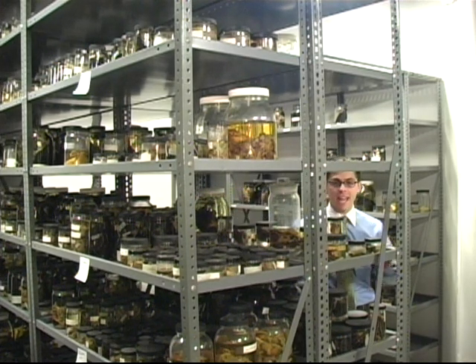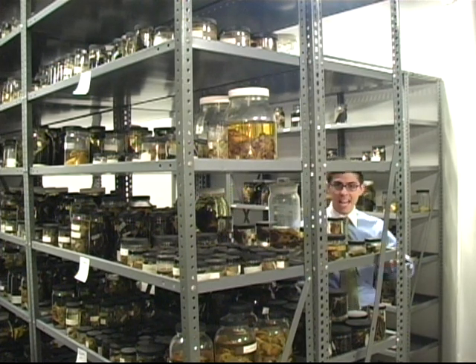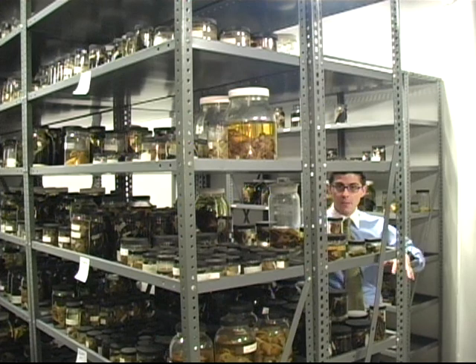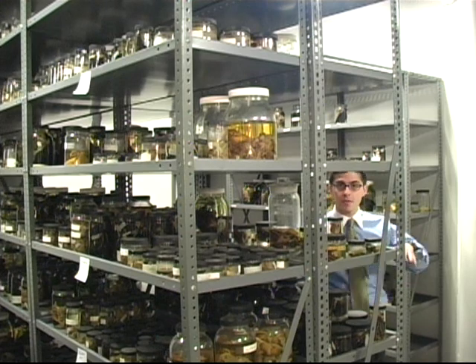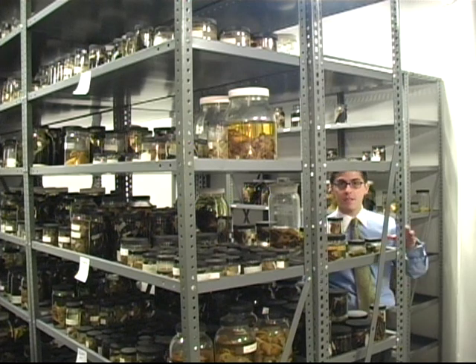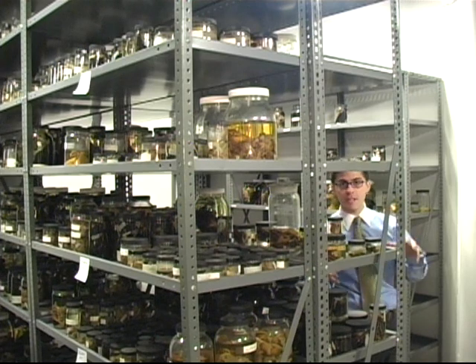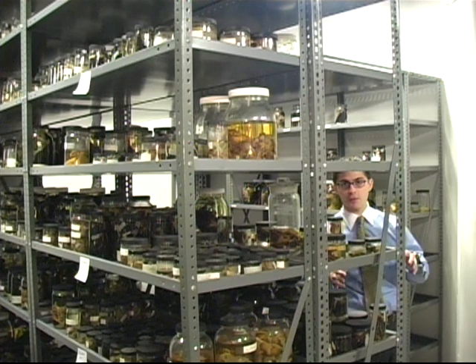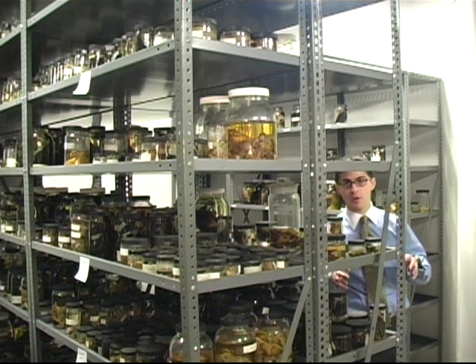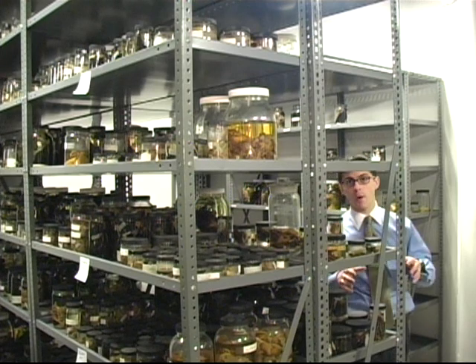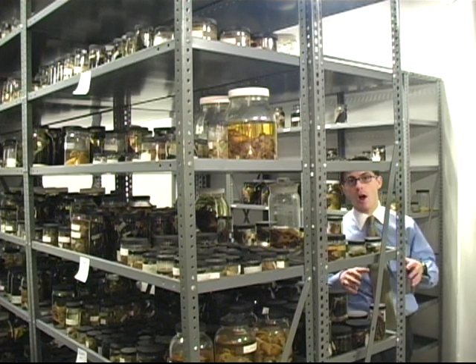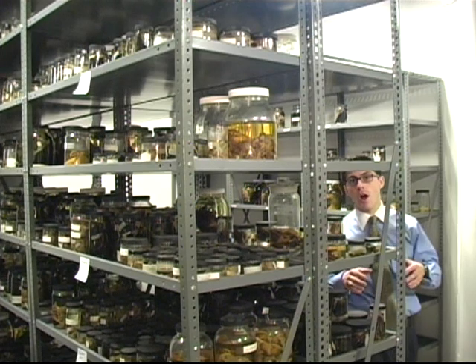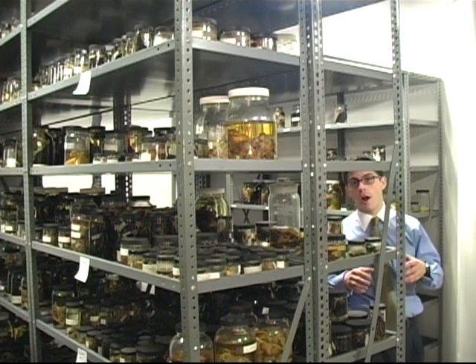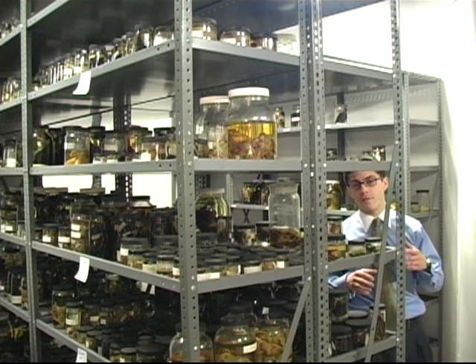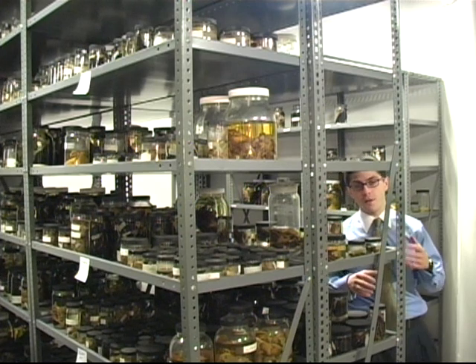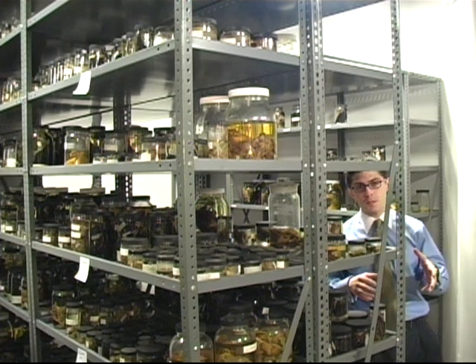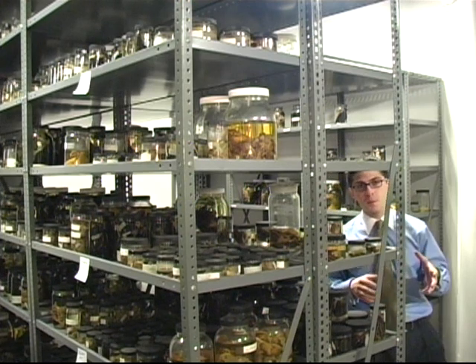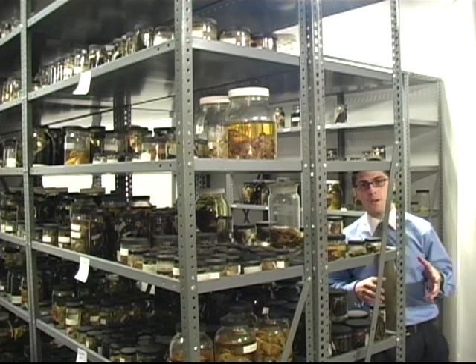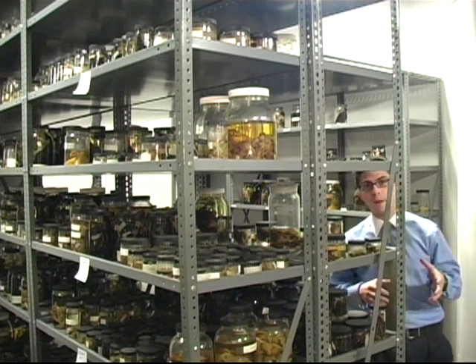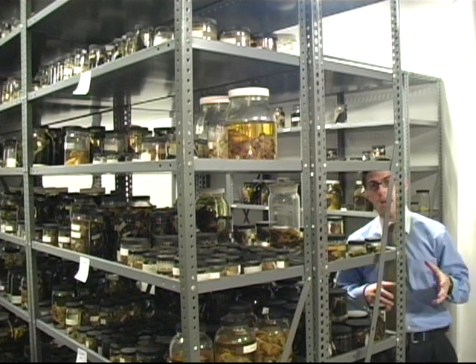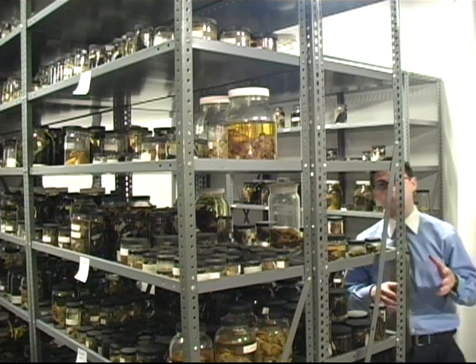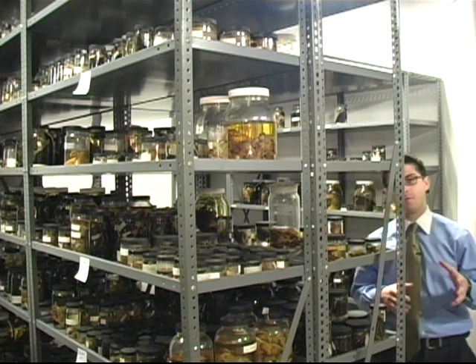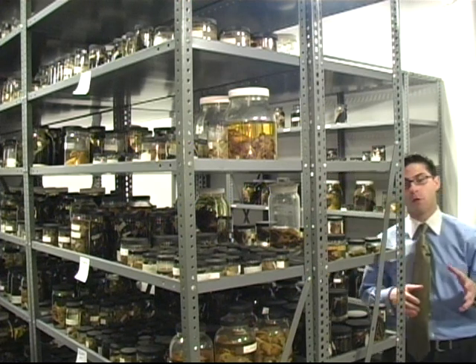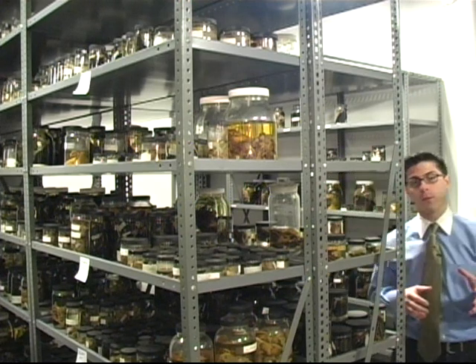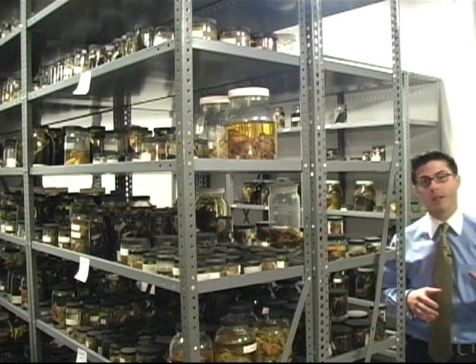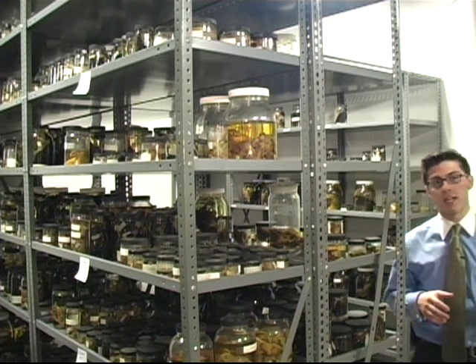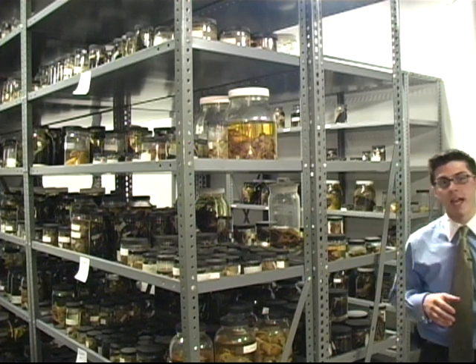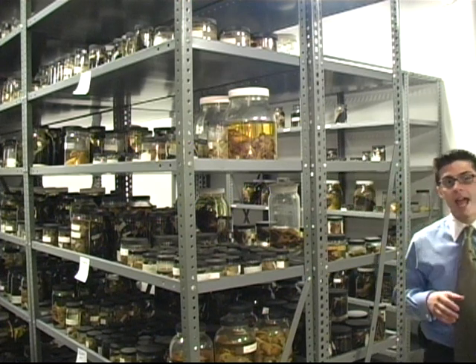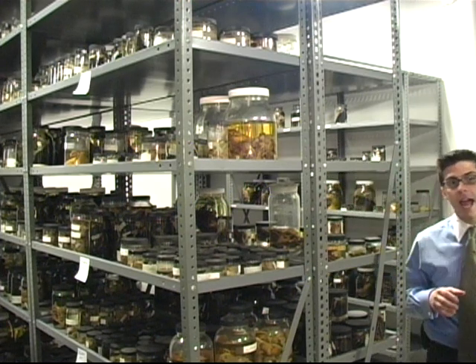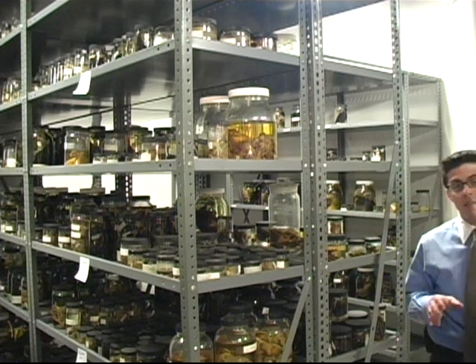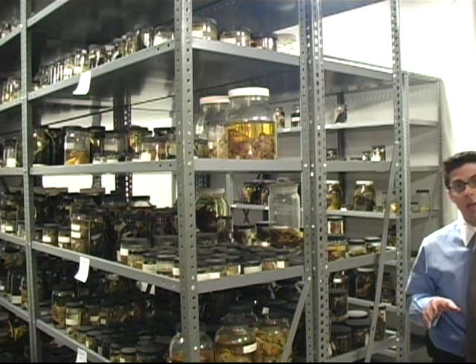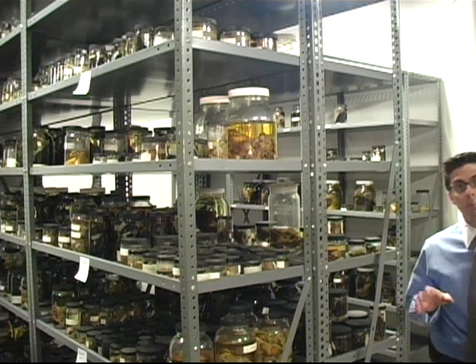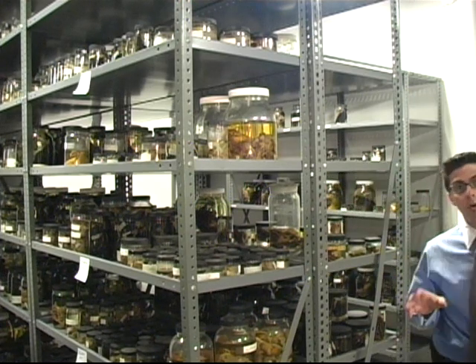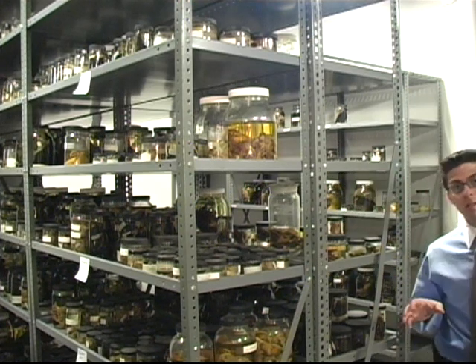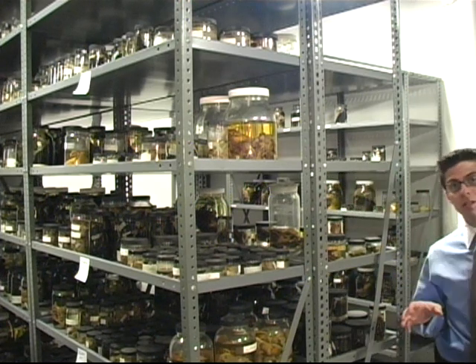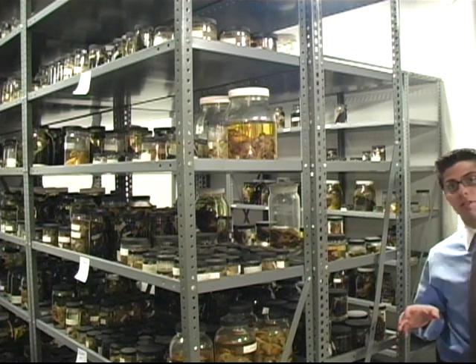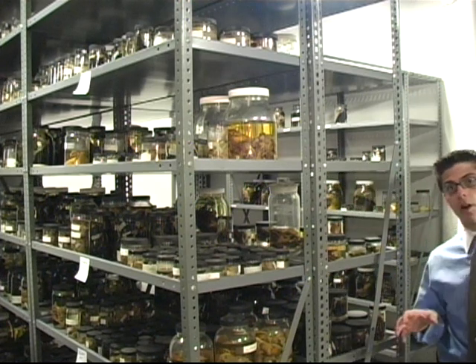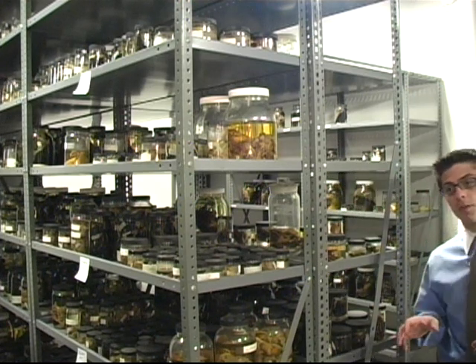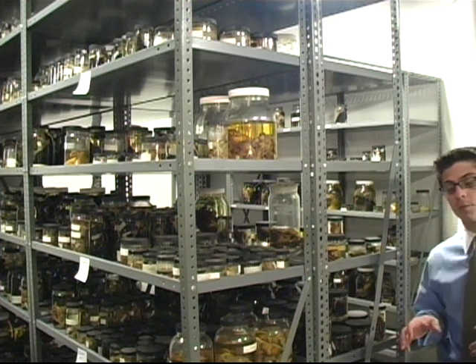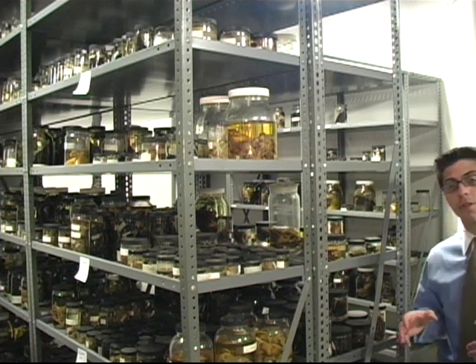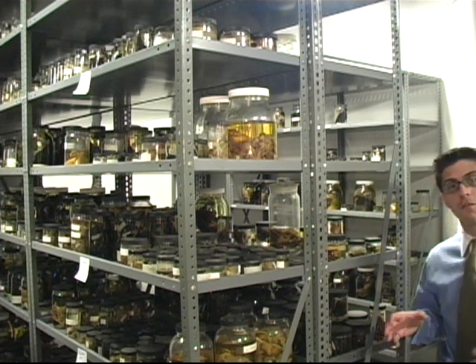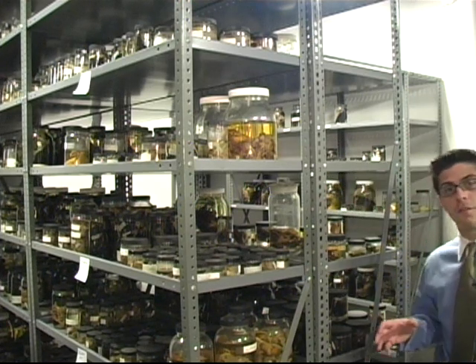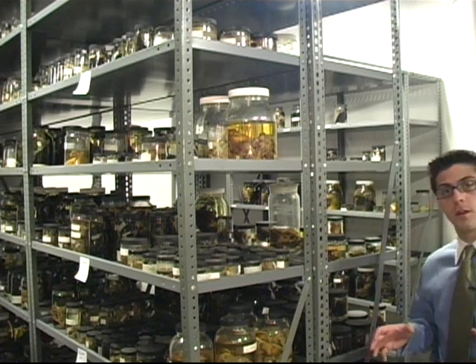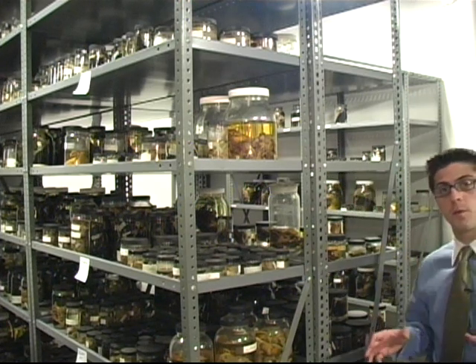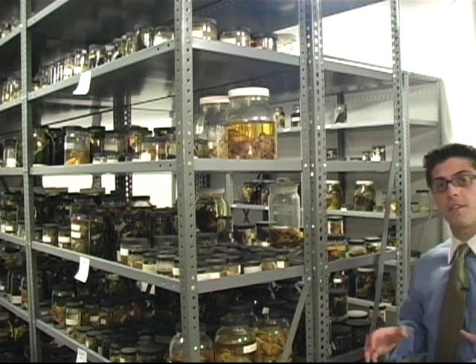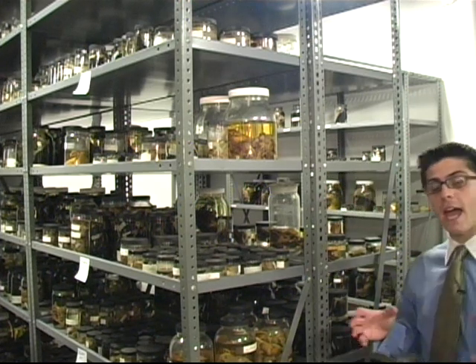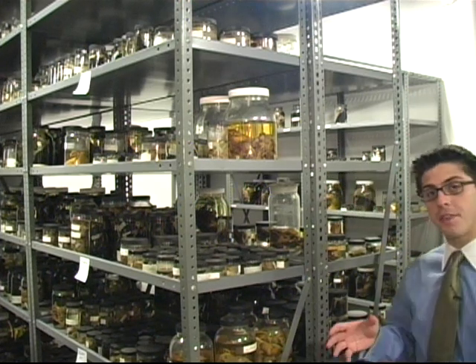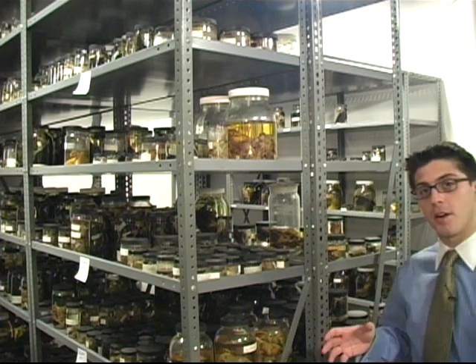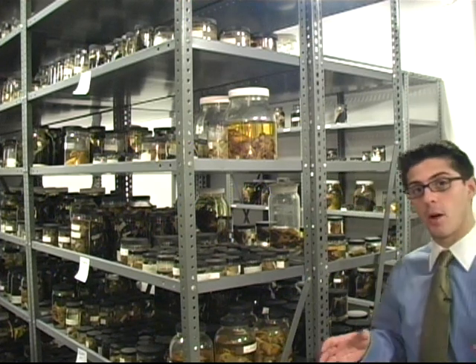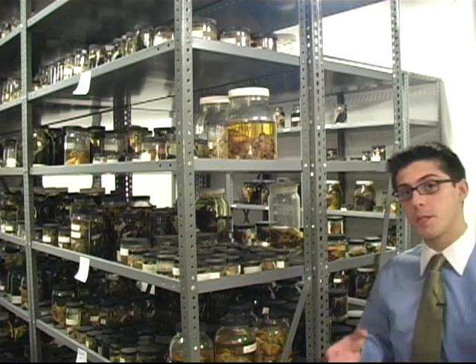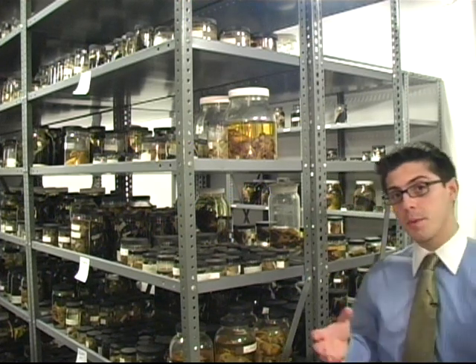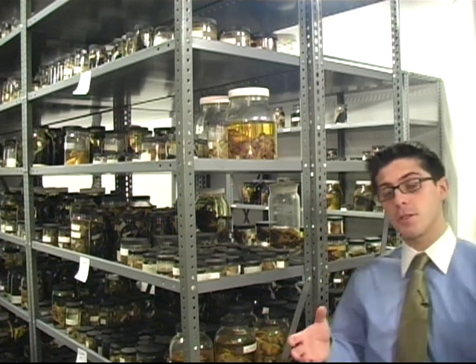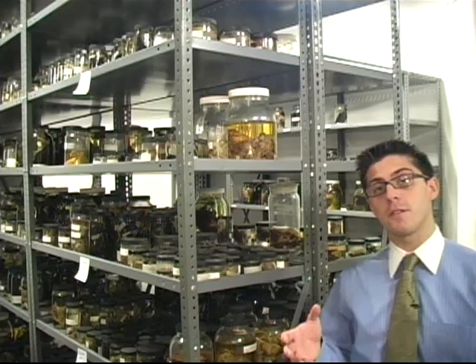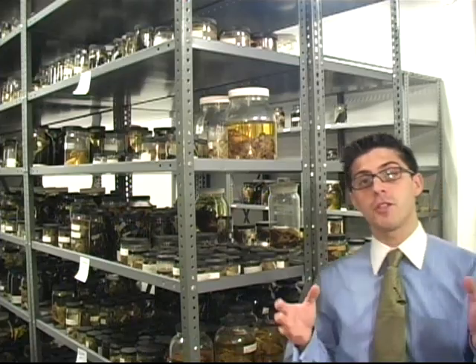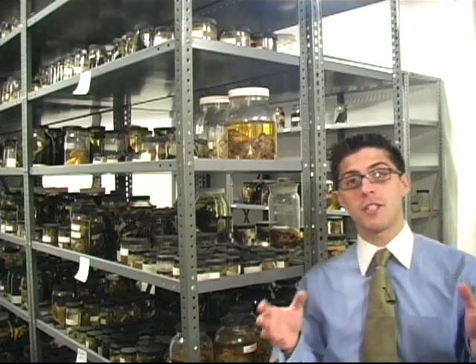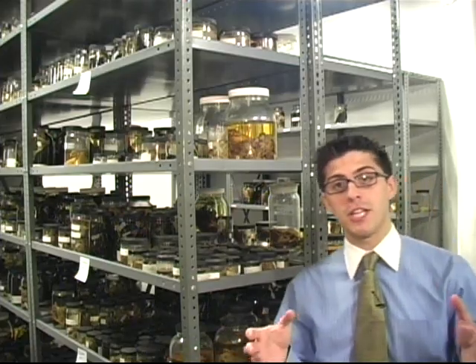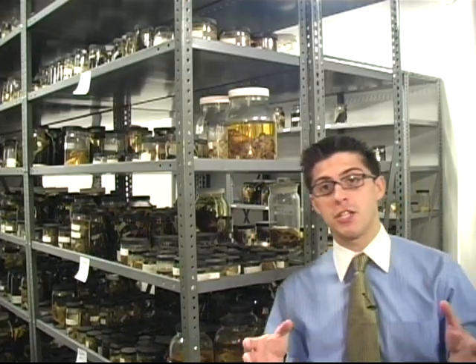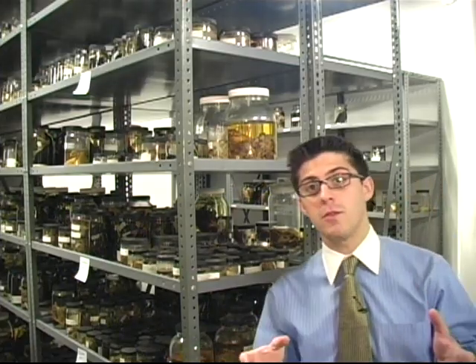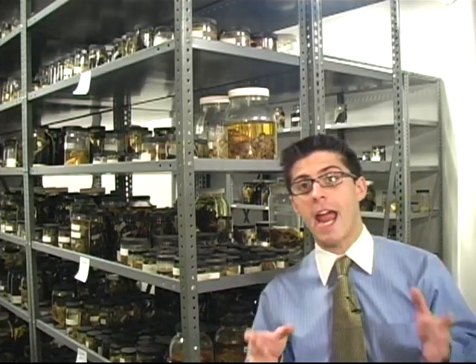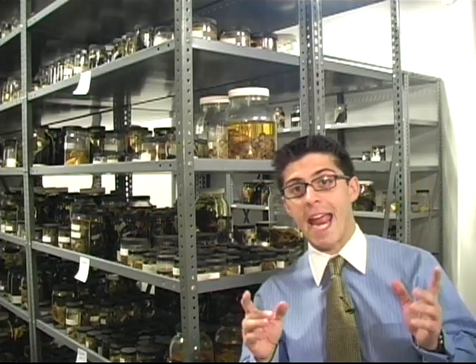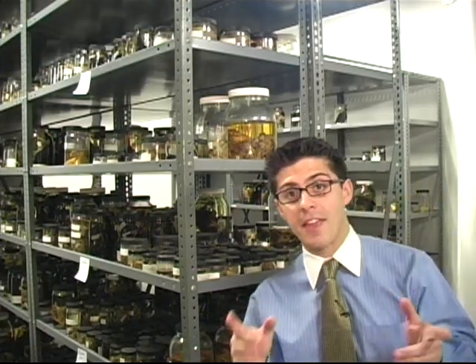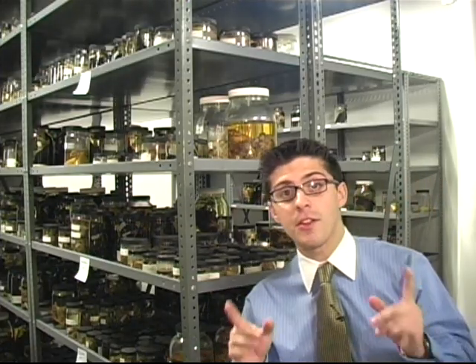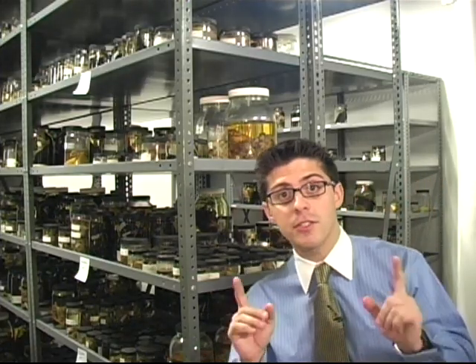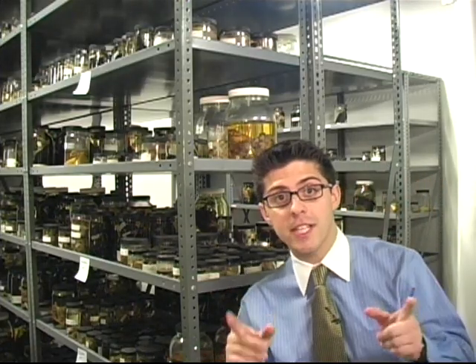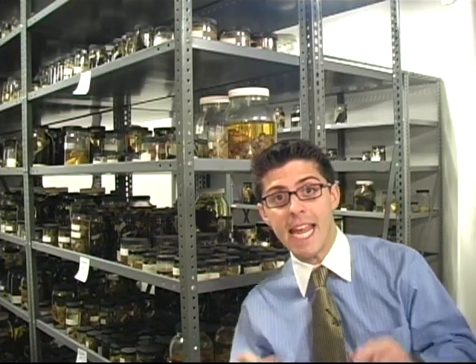The animals in this room are first put in a bath of formalin, and then put in these jars which are filled with ethanol, which preserves their tissue and their skin.